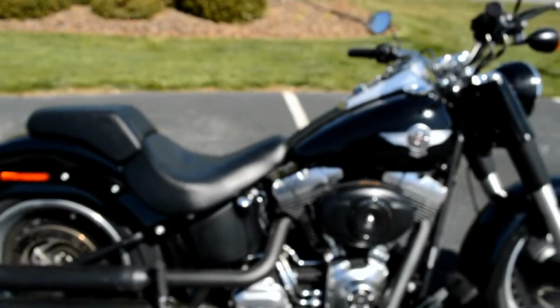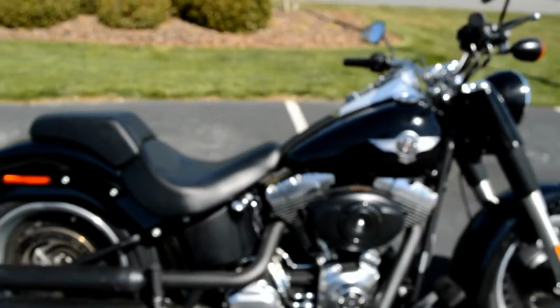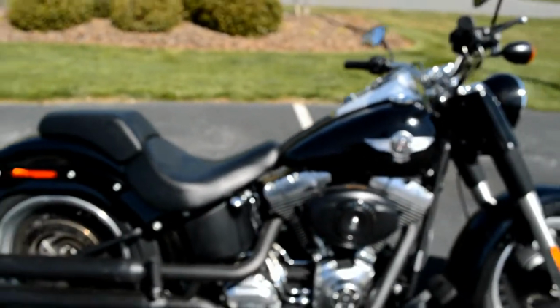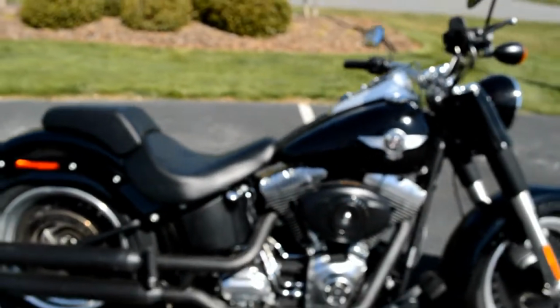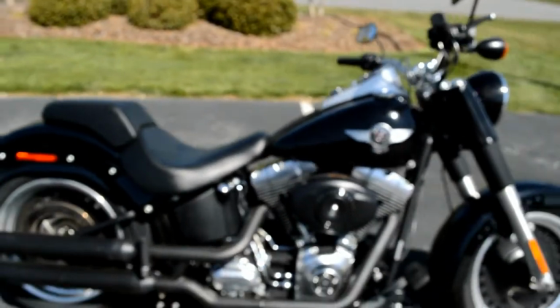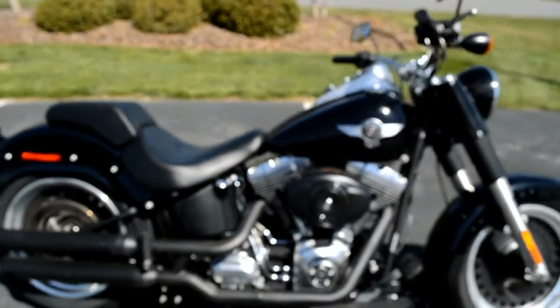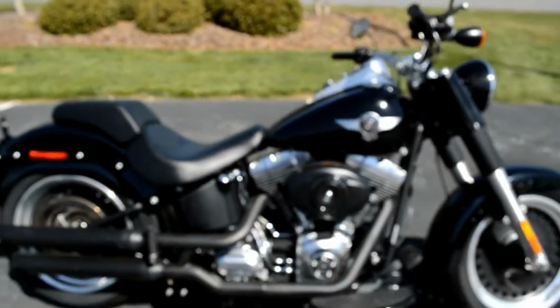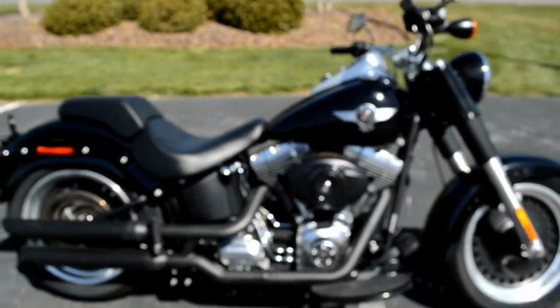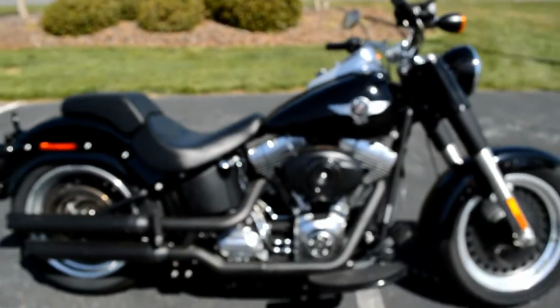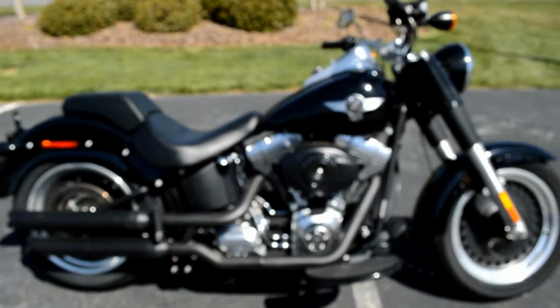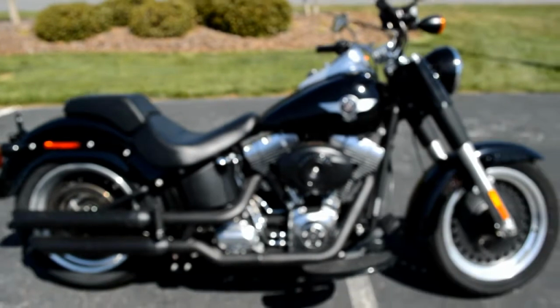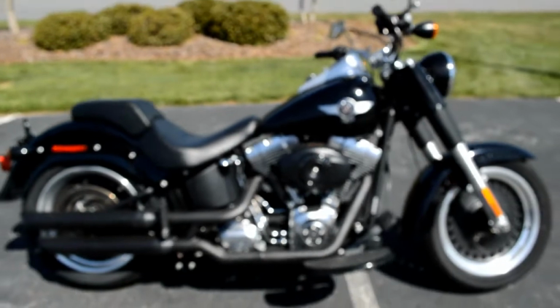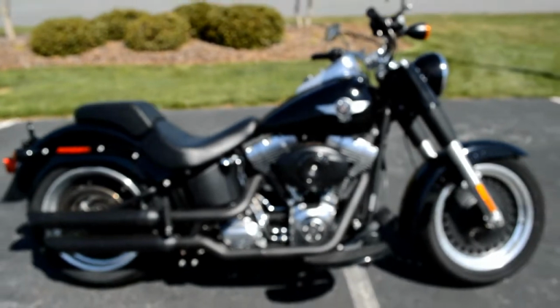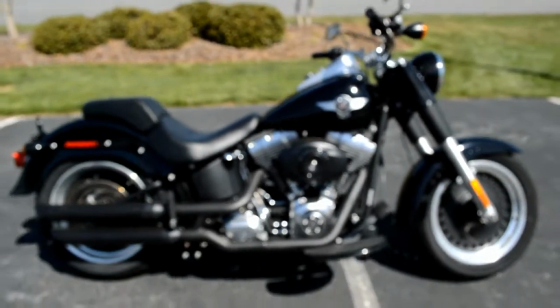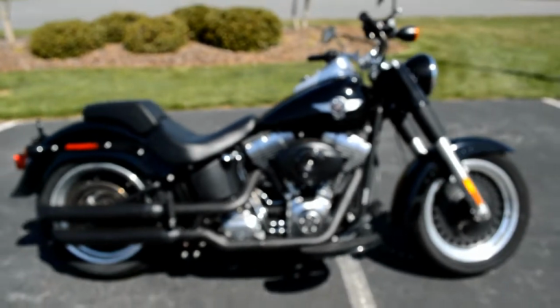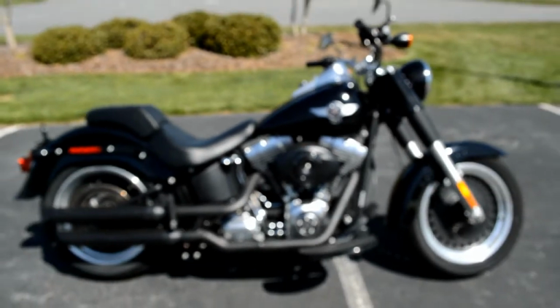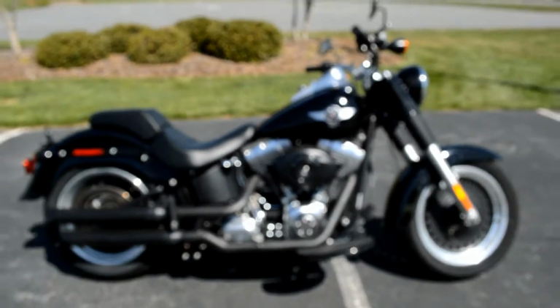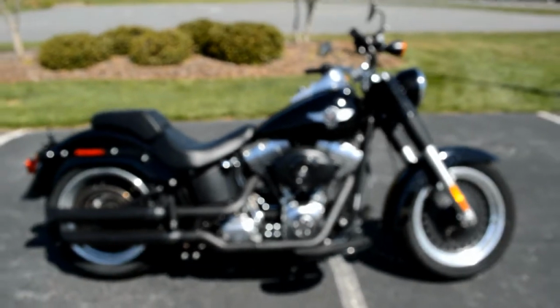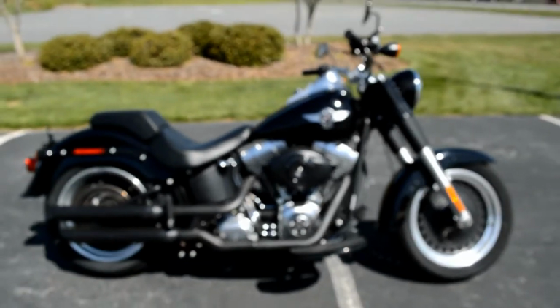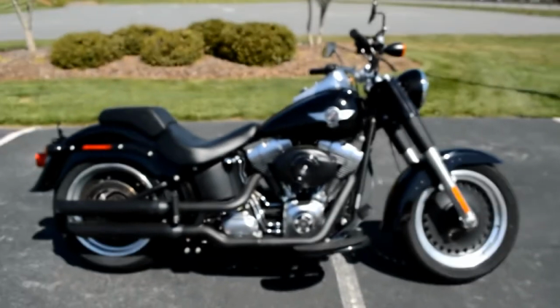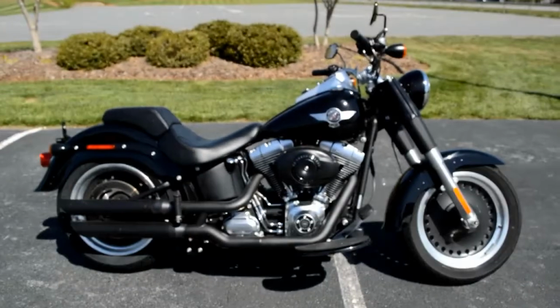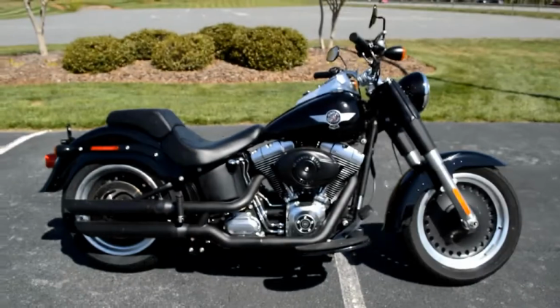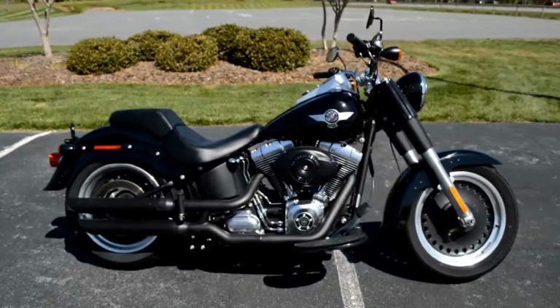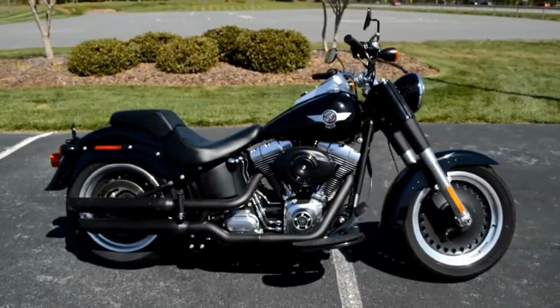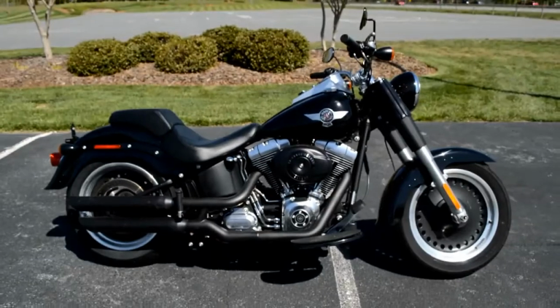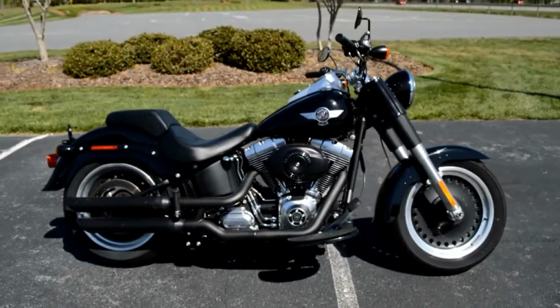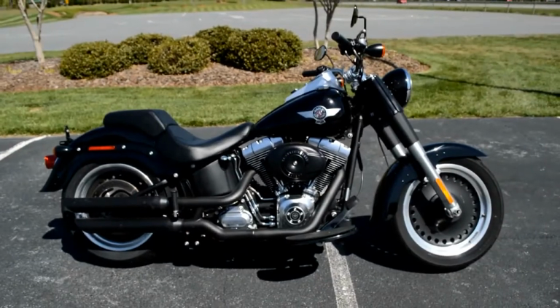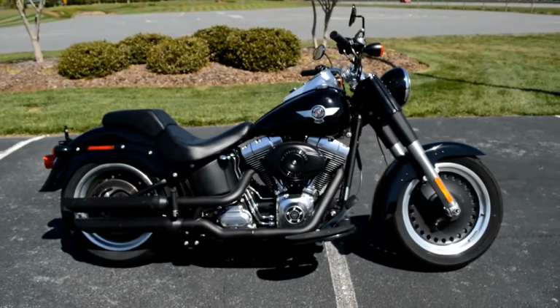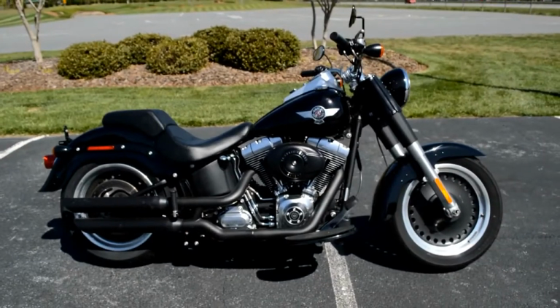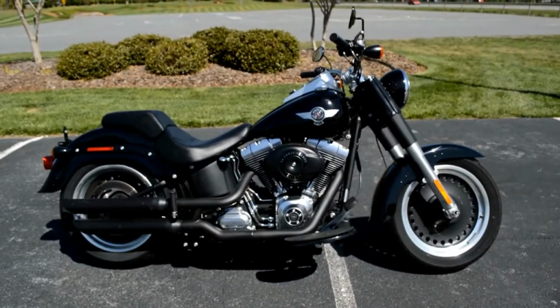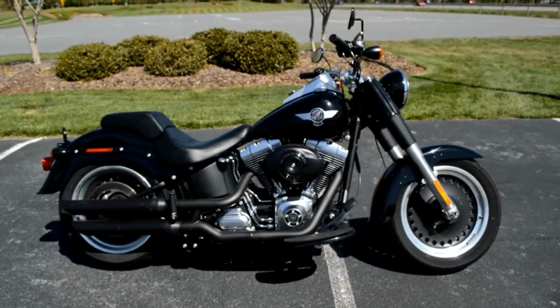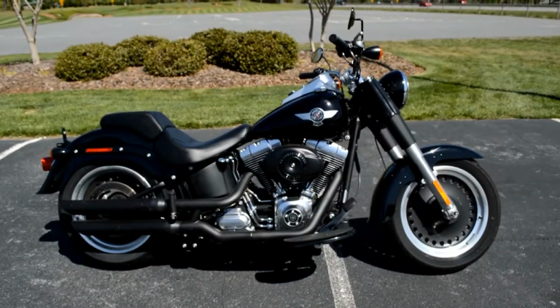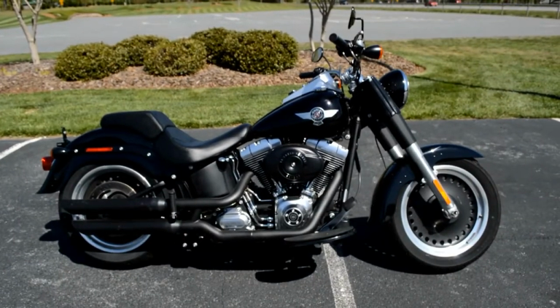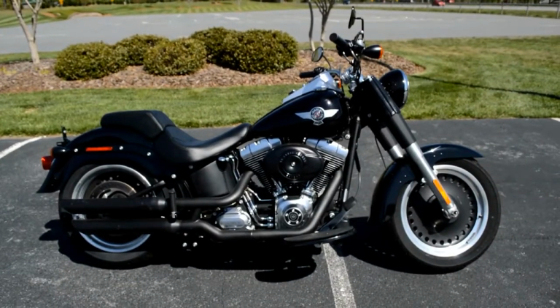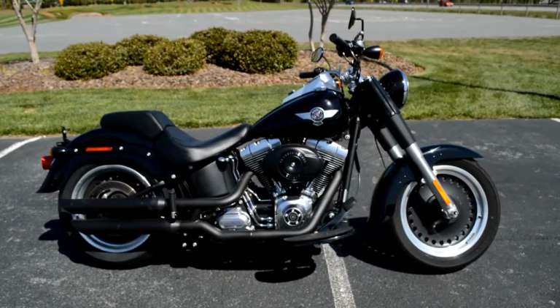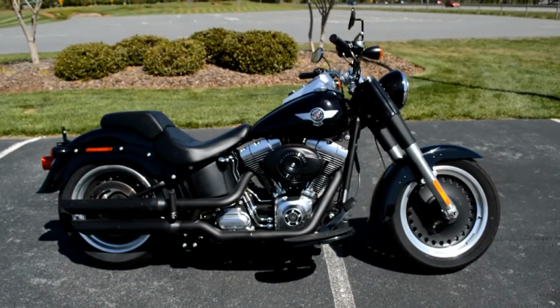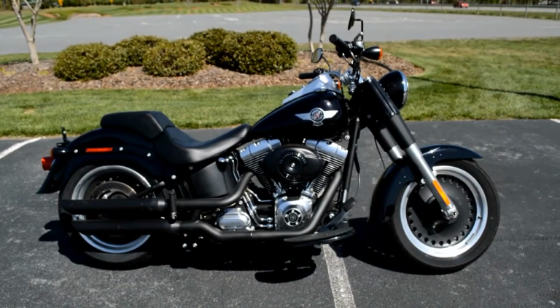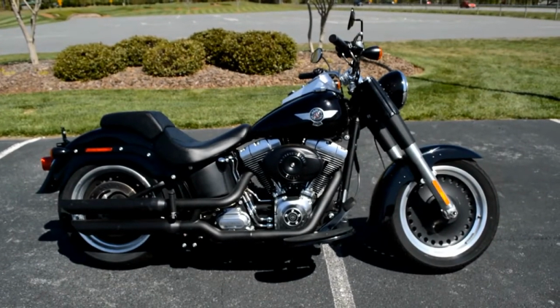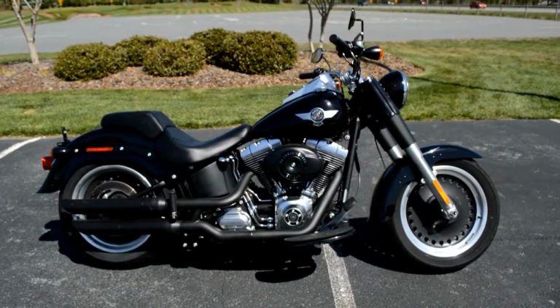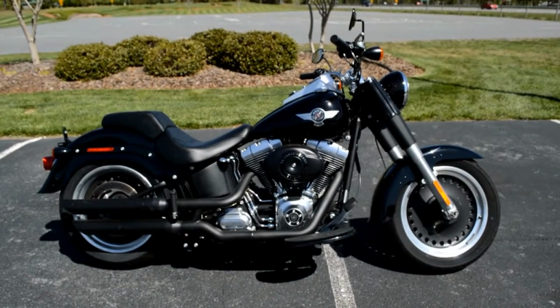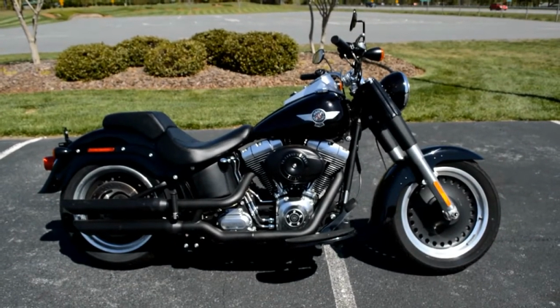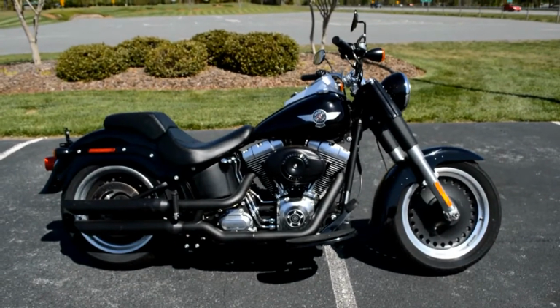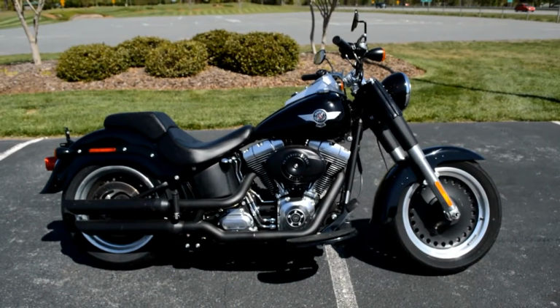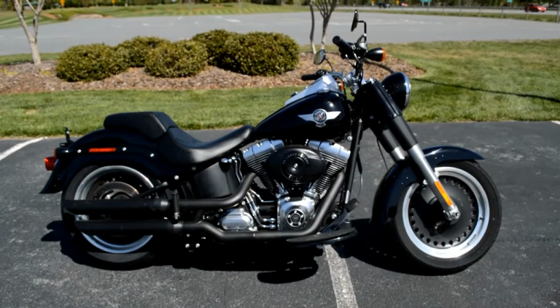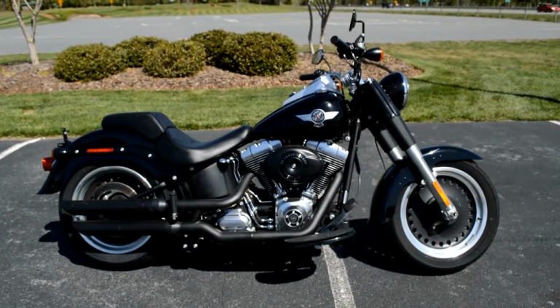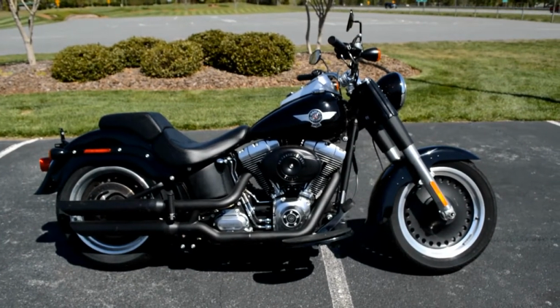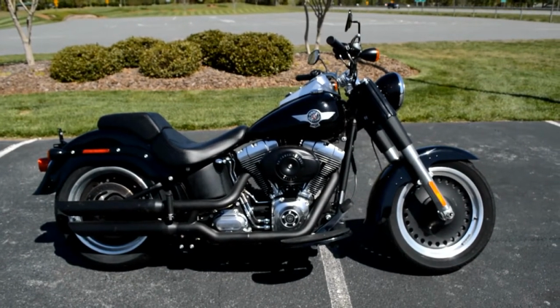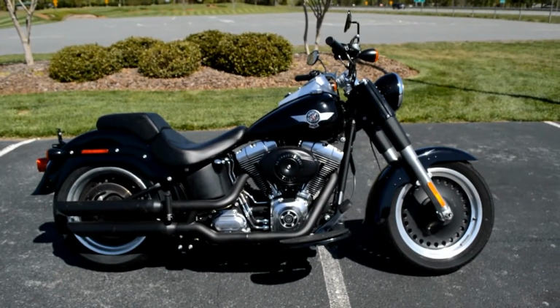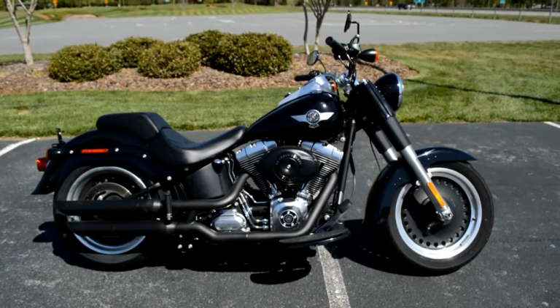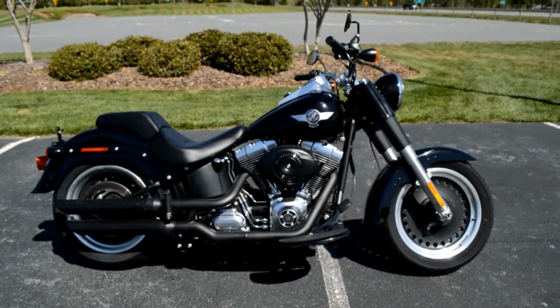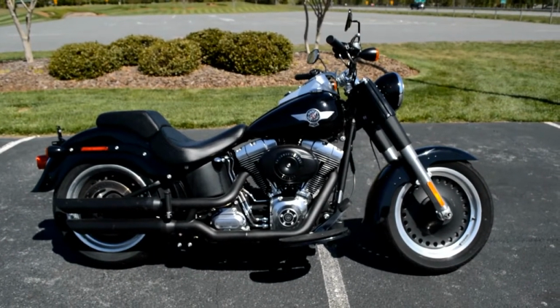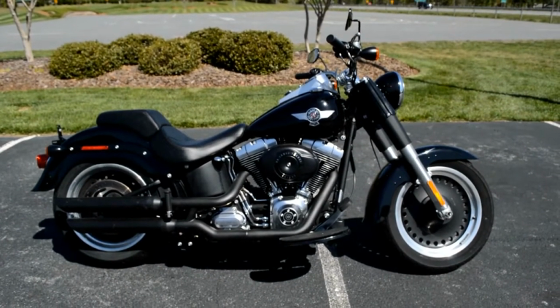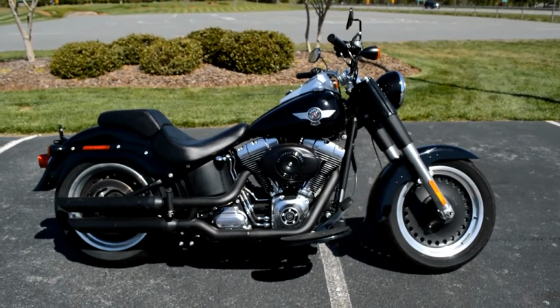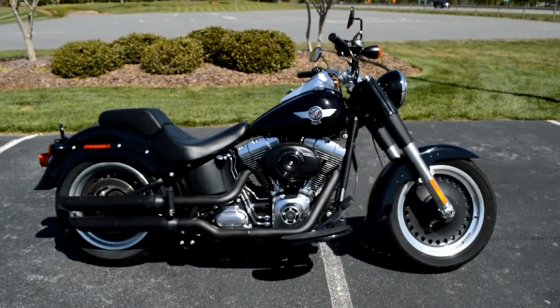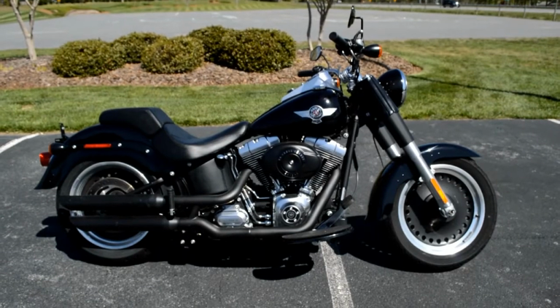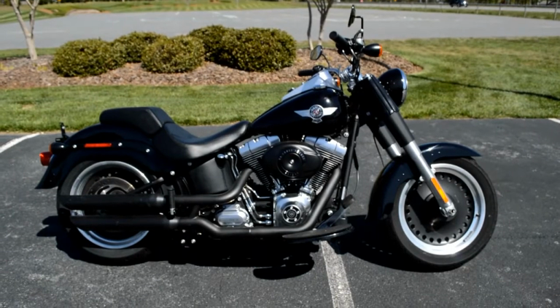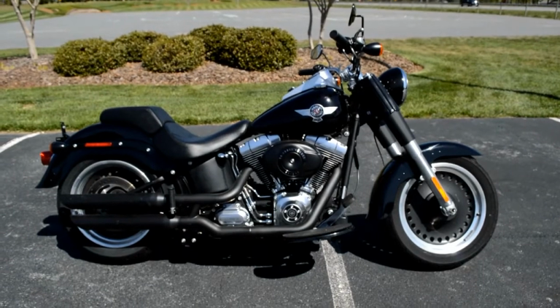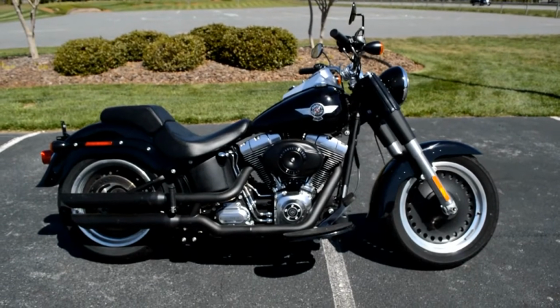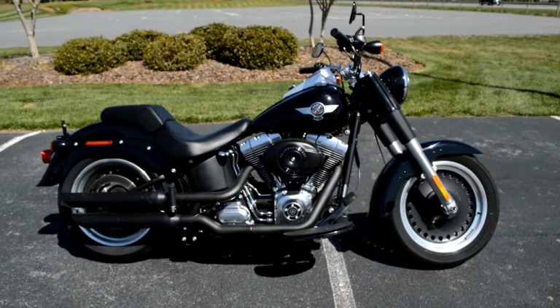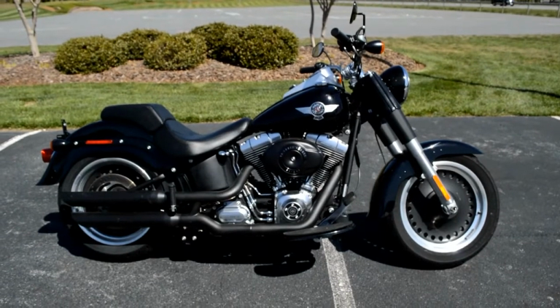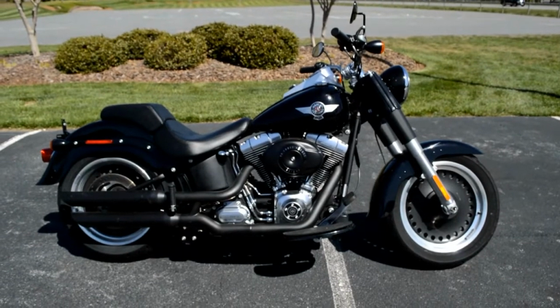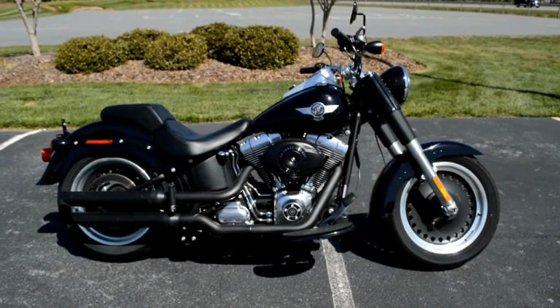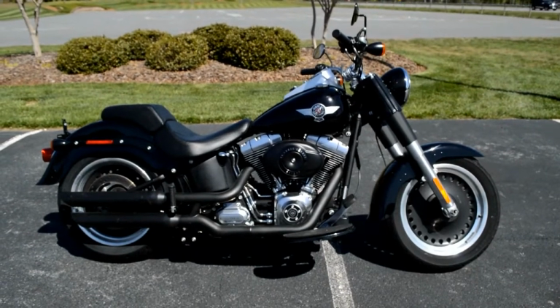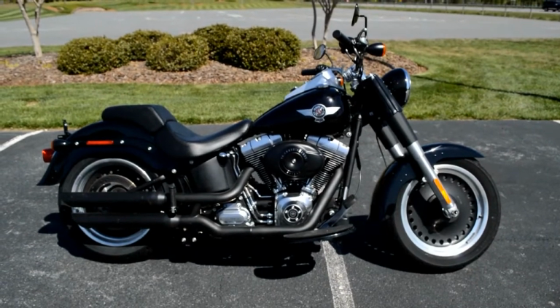Other than that, she's a beauty. Come on down and take her for a demo ride today, right here at Cox's Harley-Davidson, where every day is demo day.